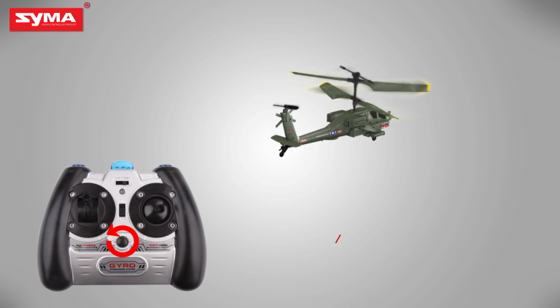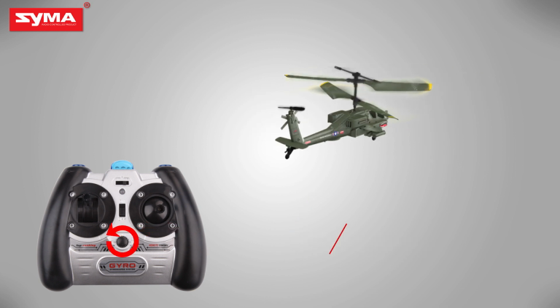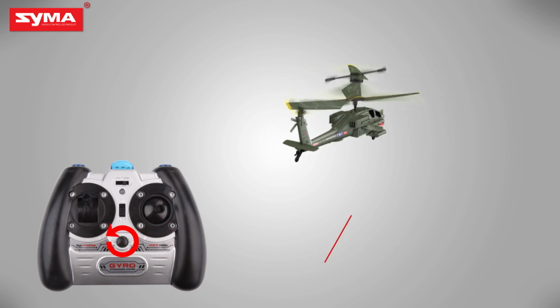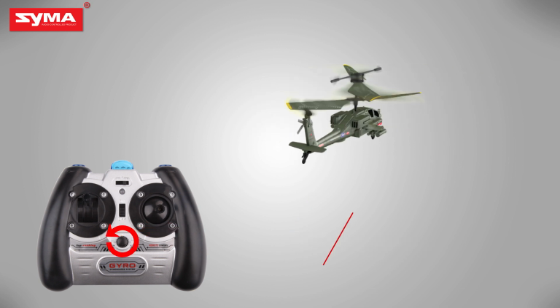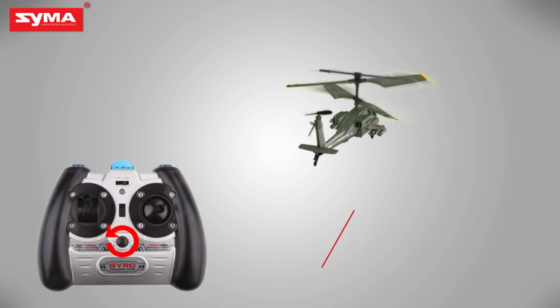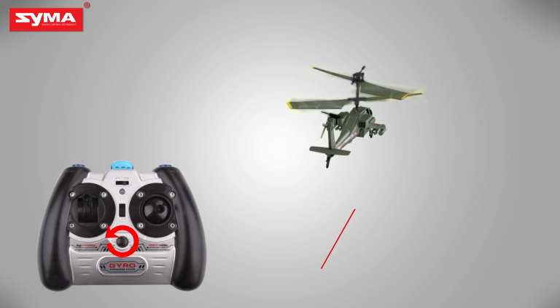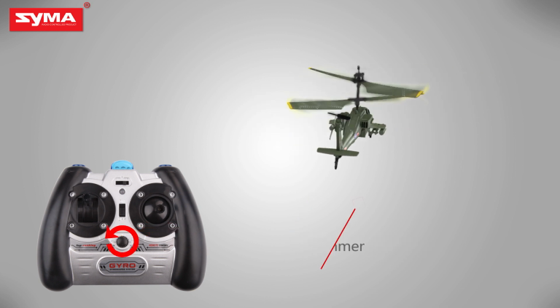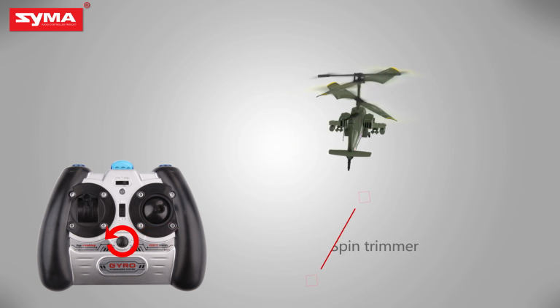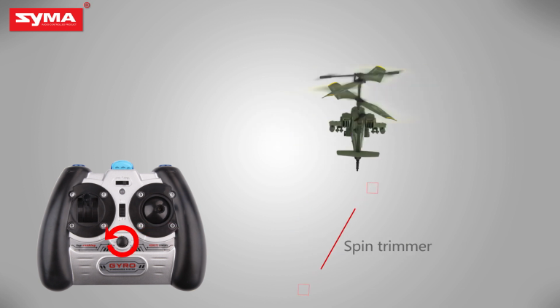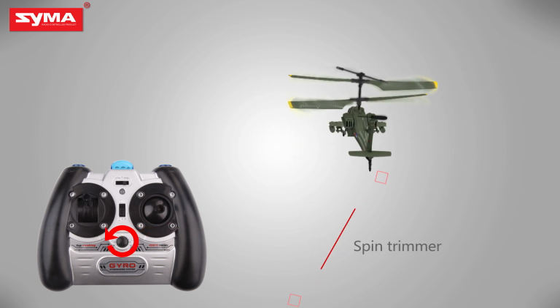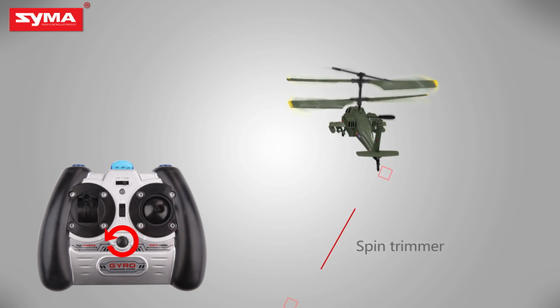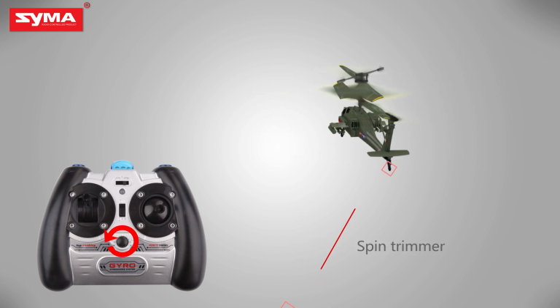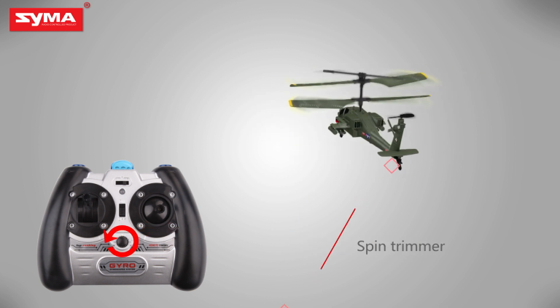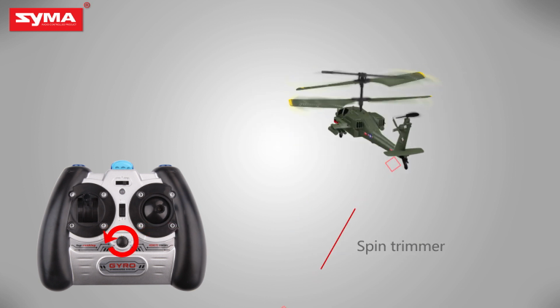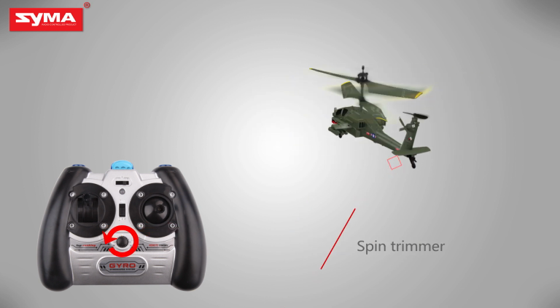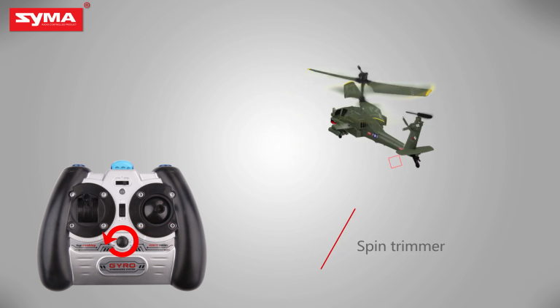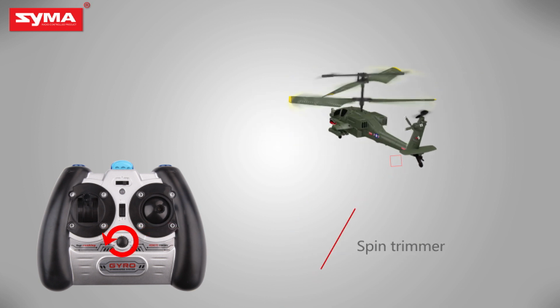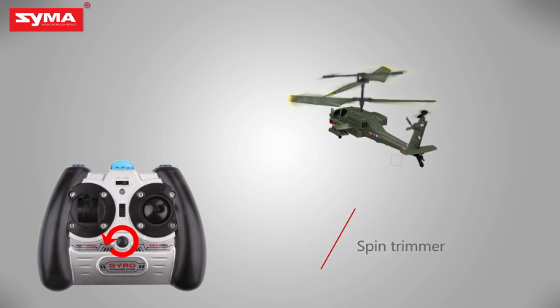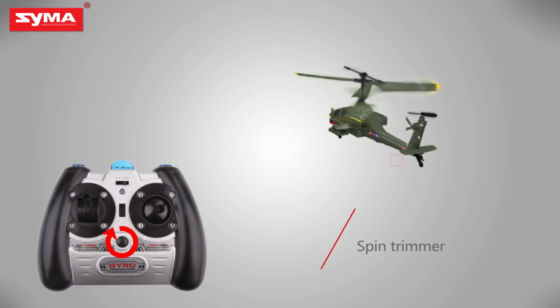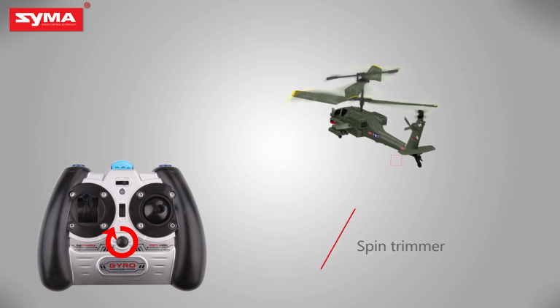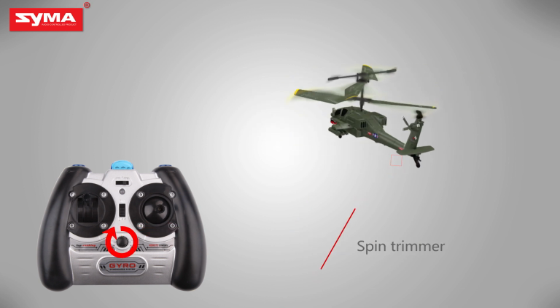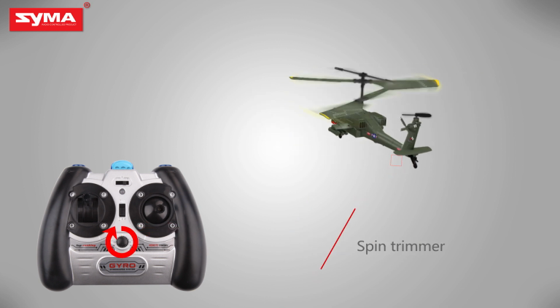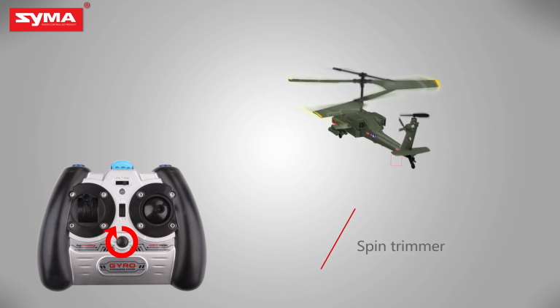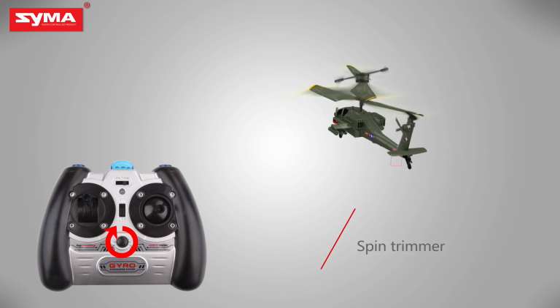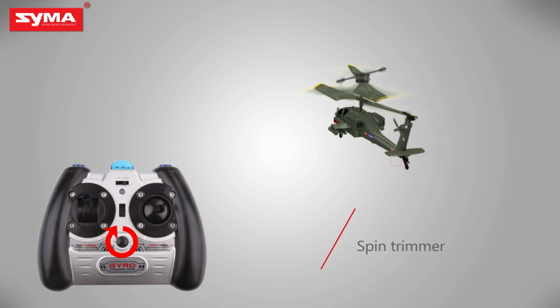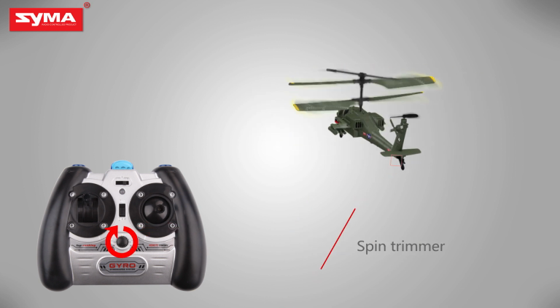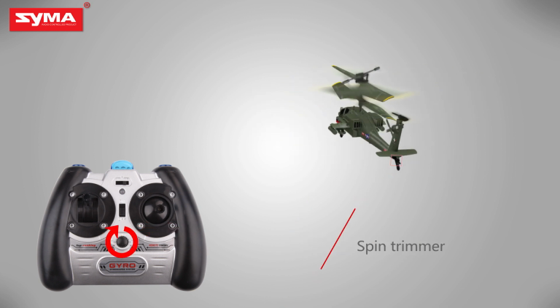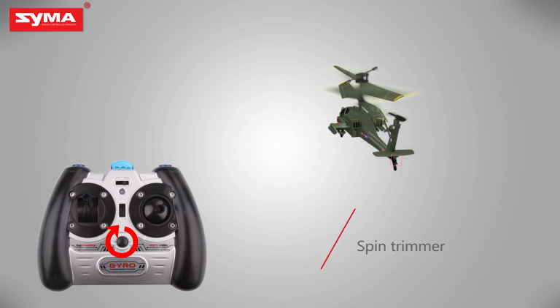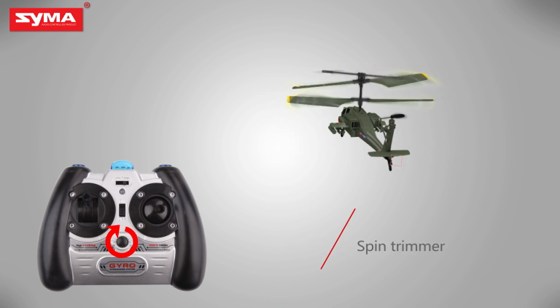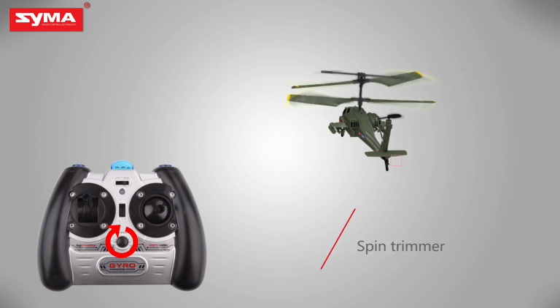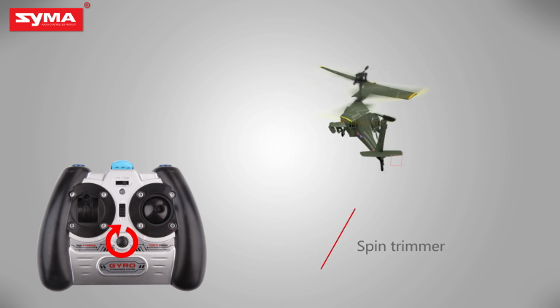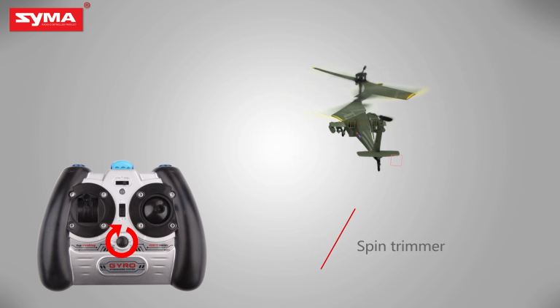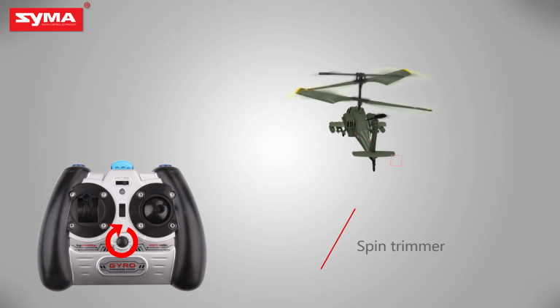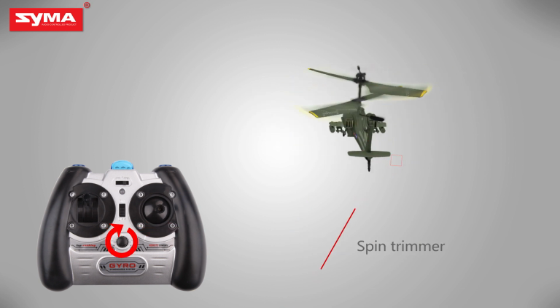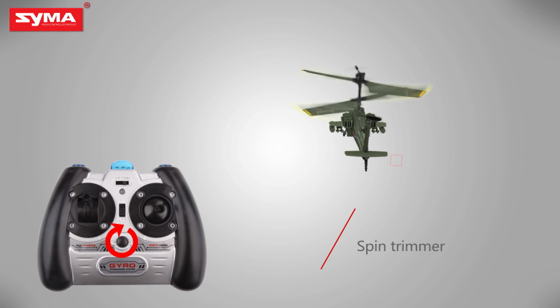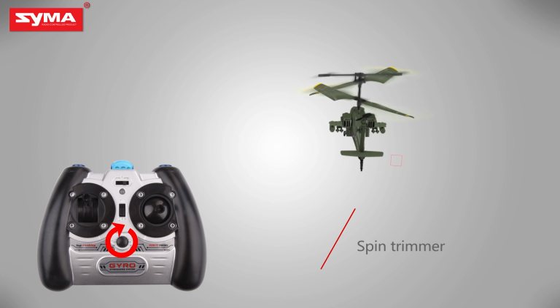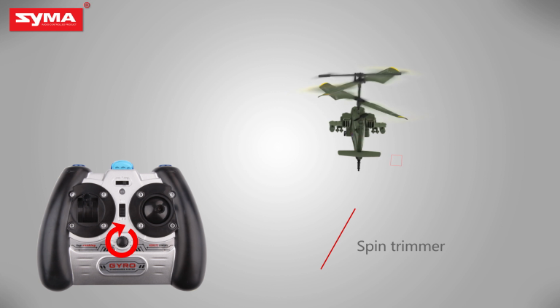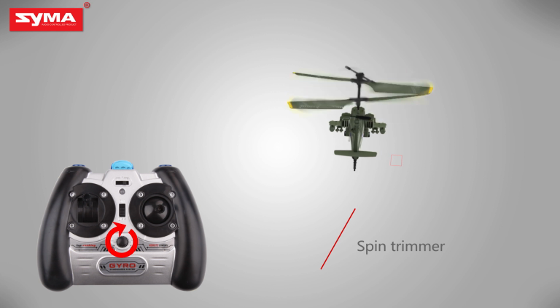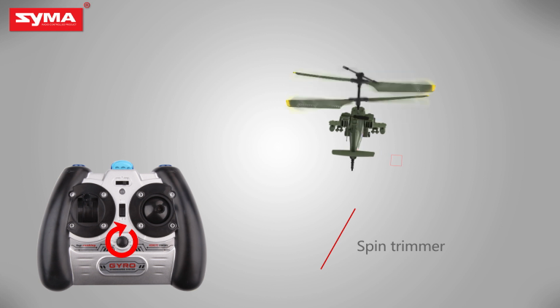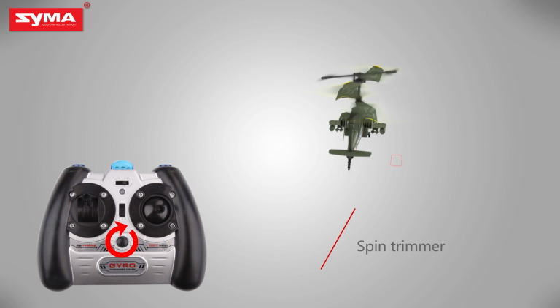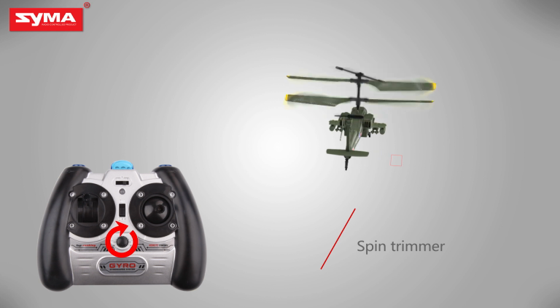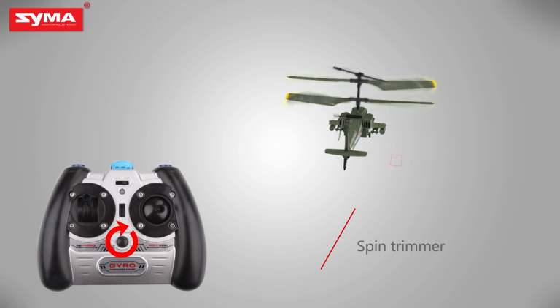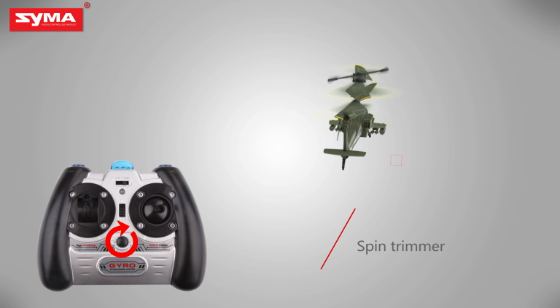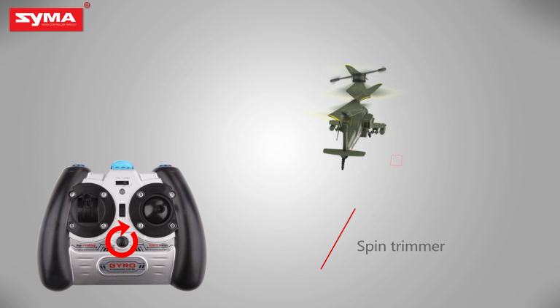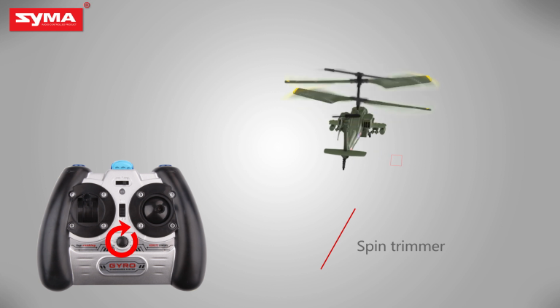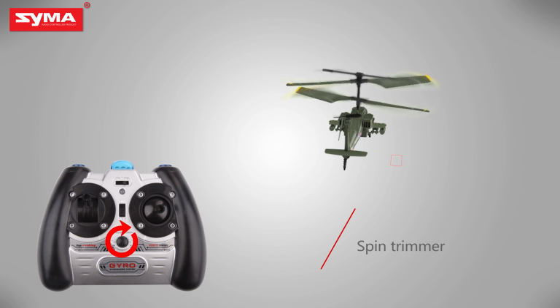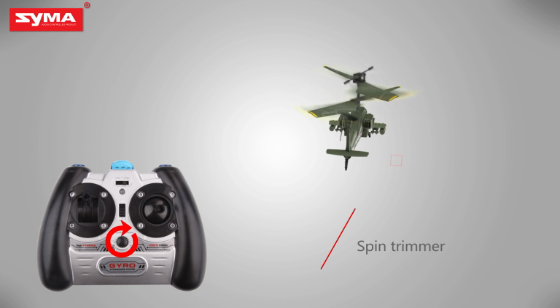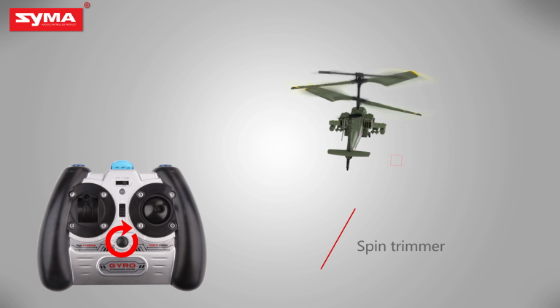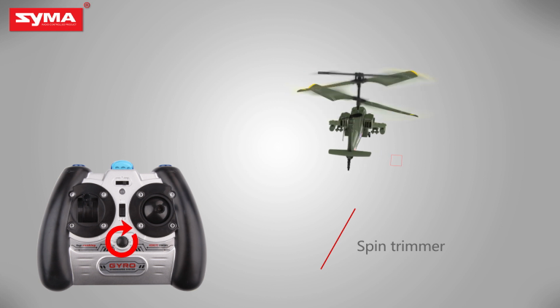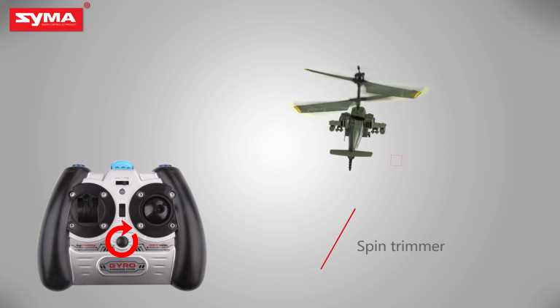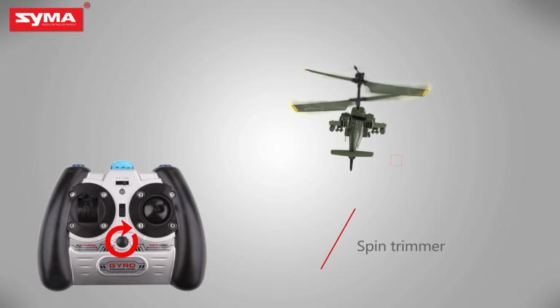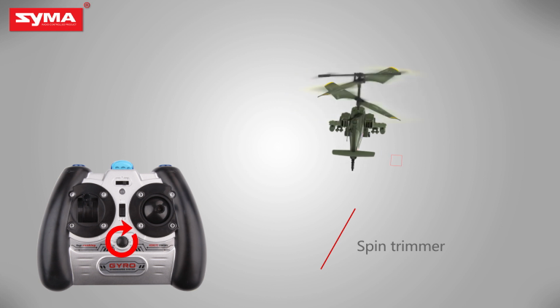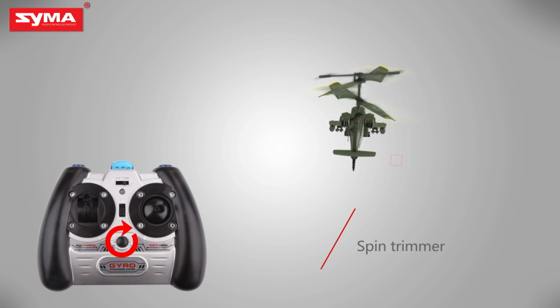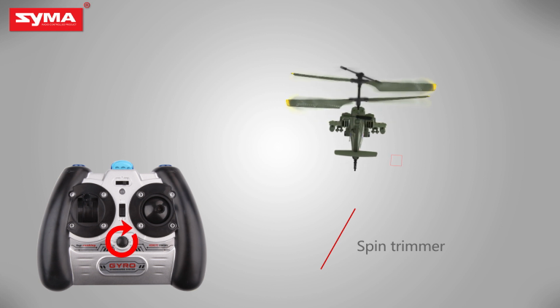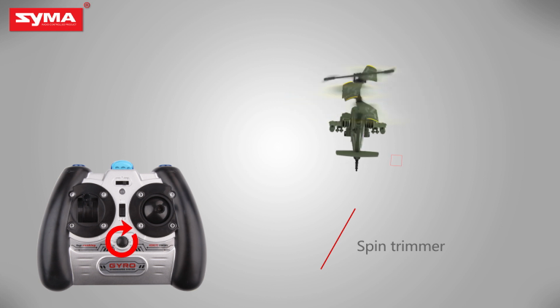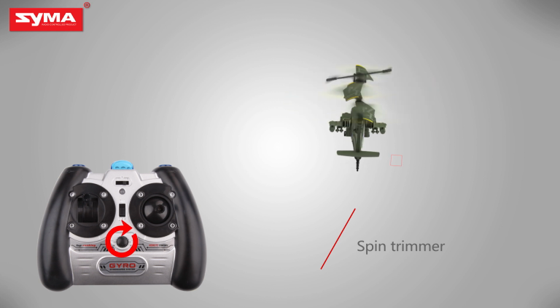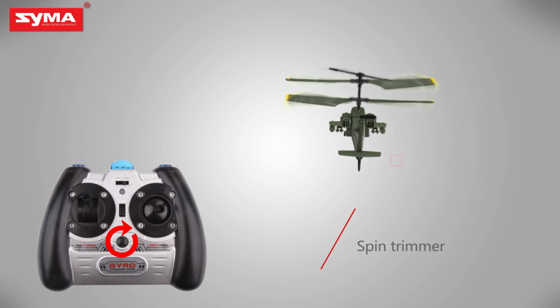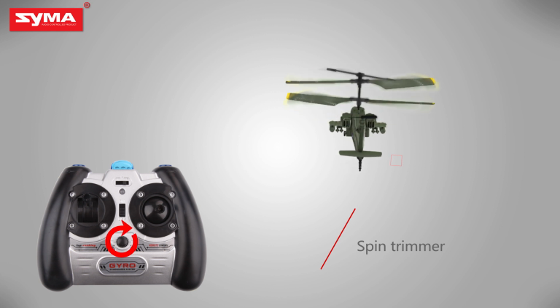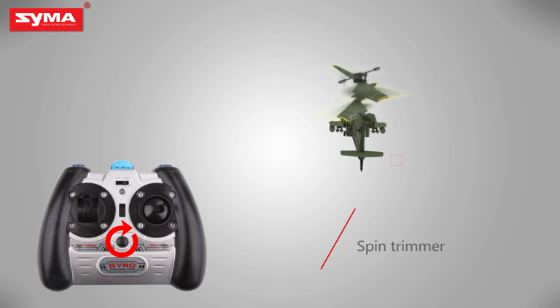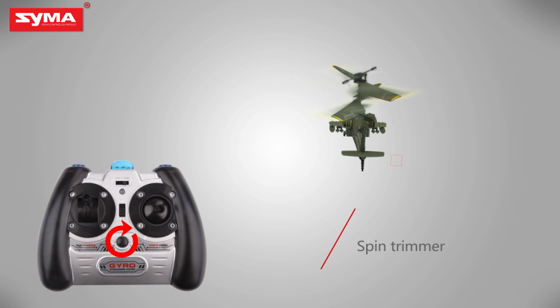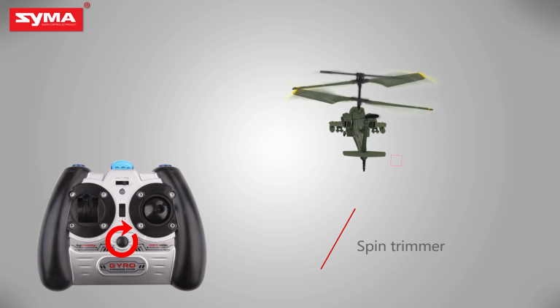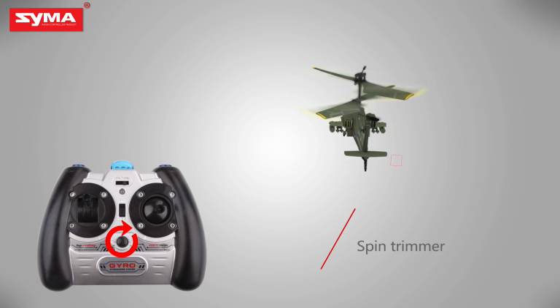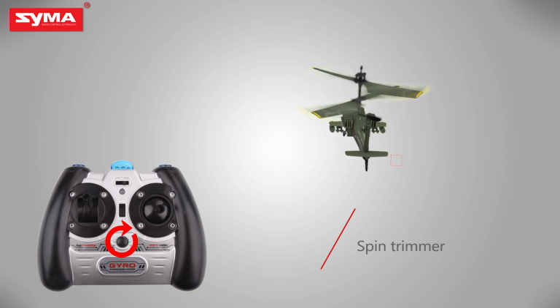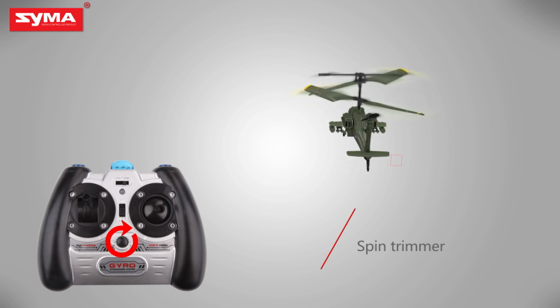When the aircraft is off, press the left joystick until it enters into the trimming mode.